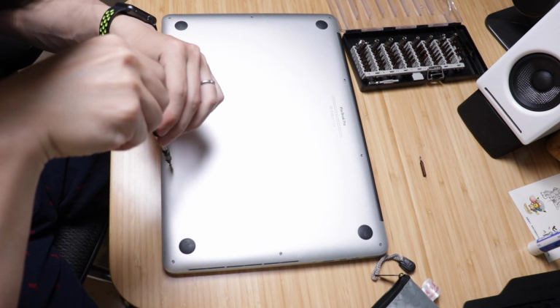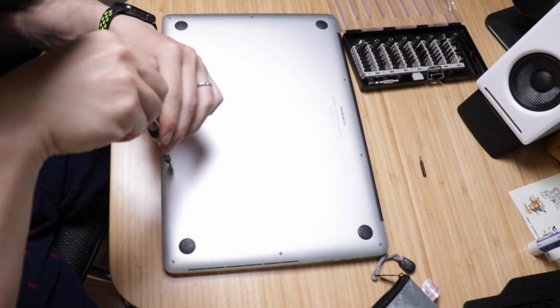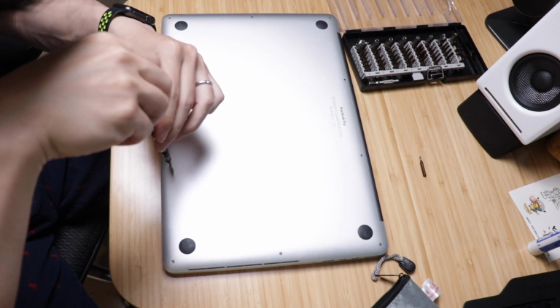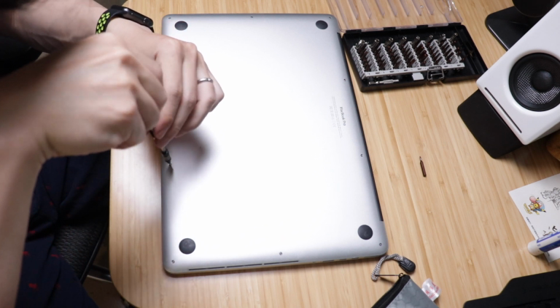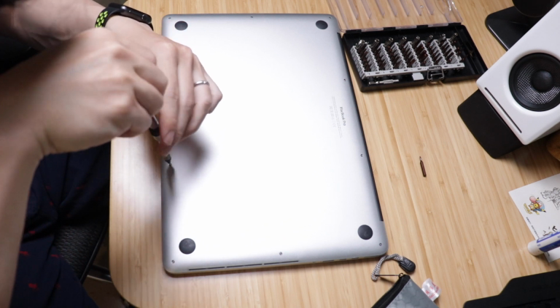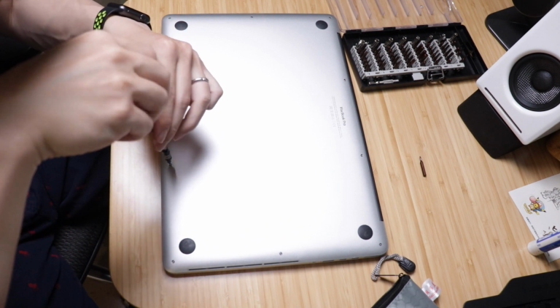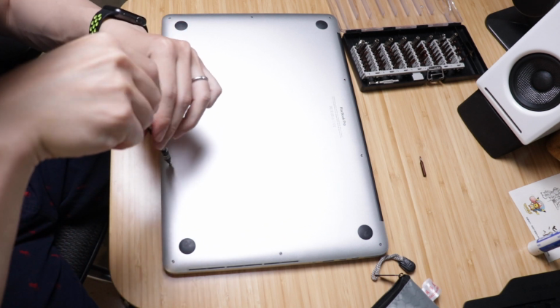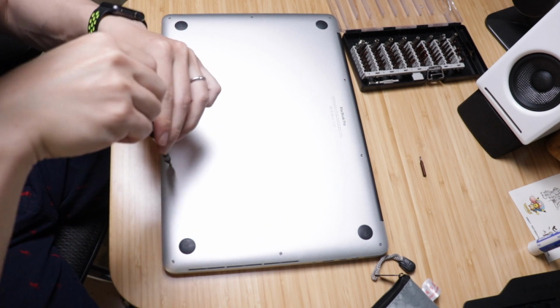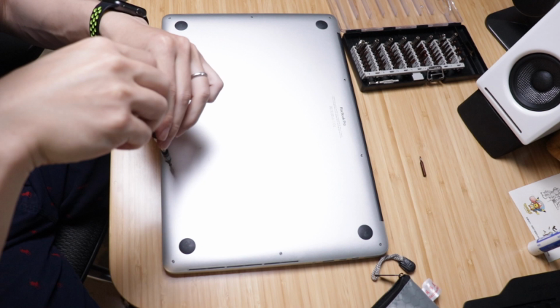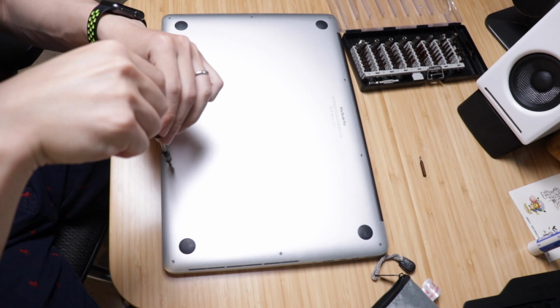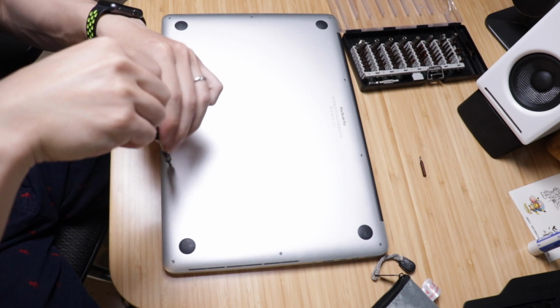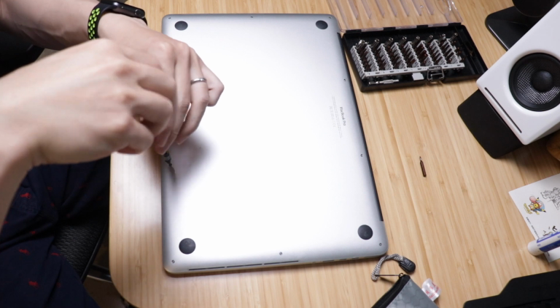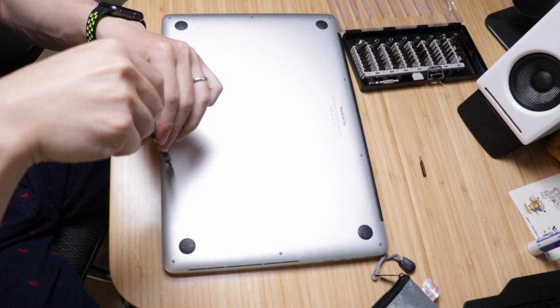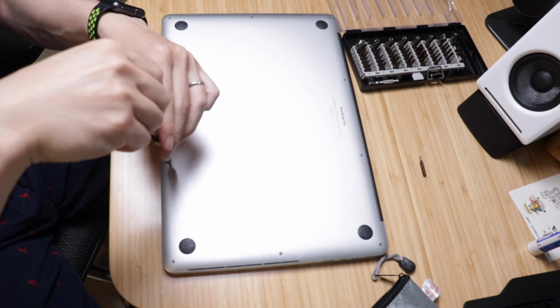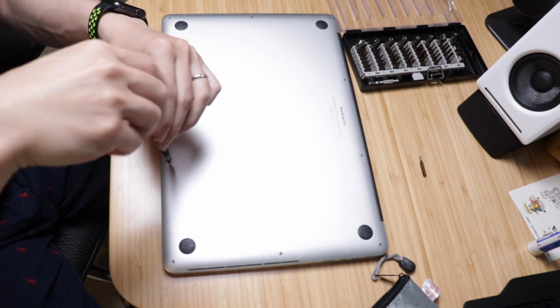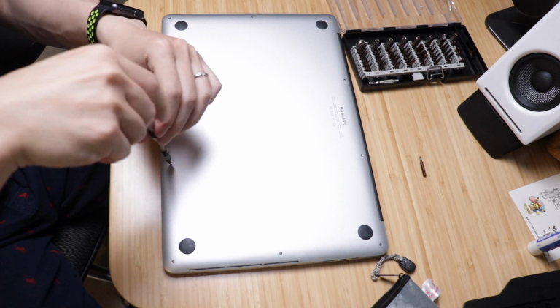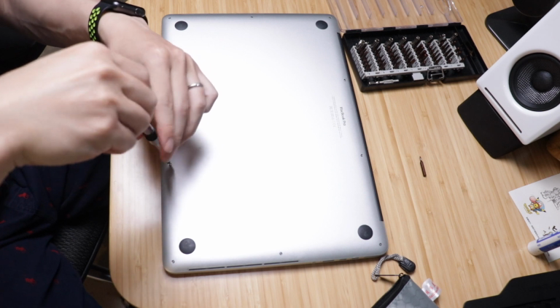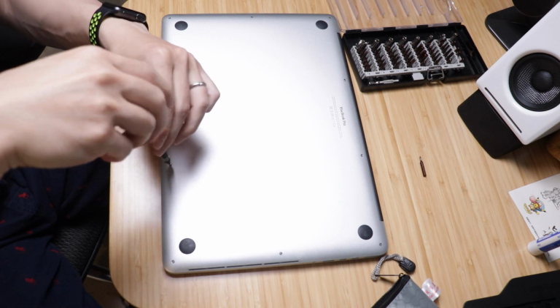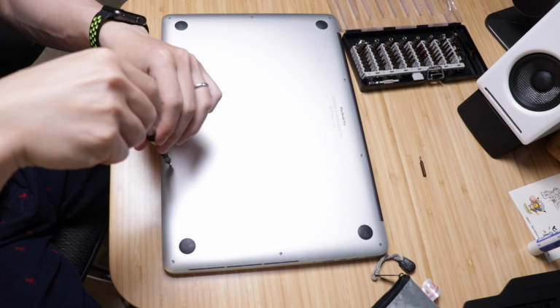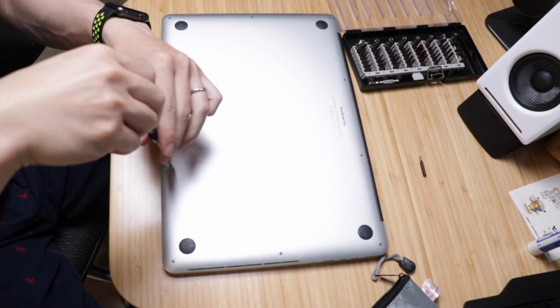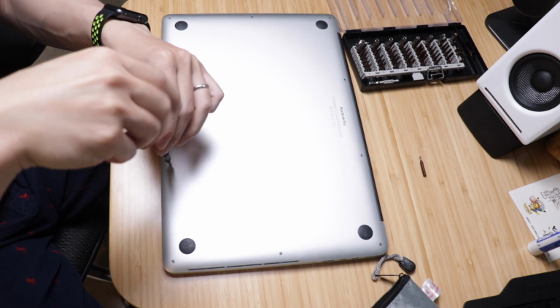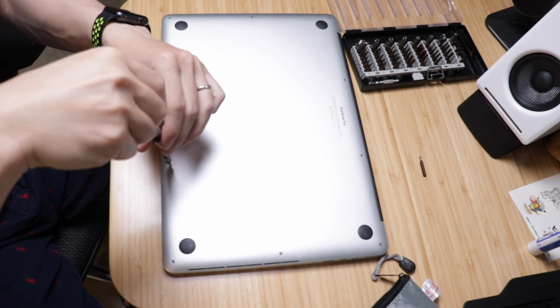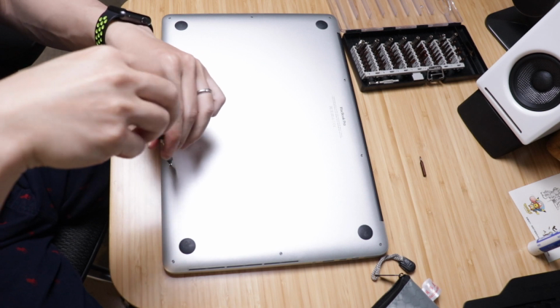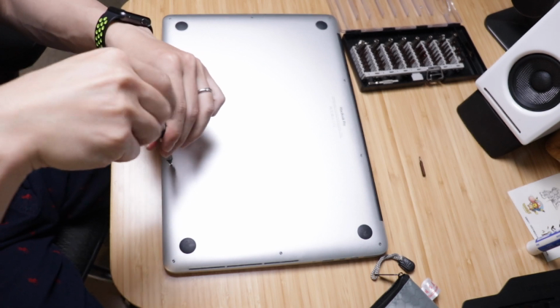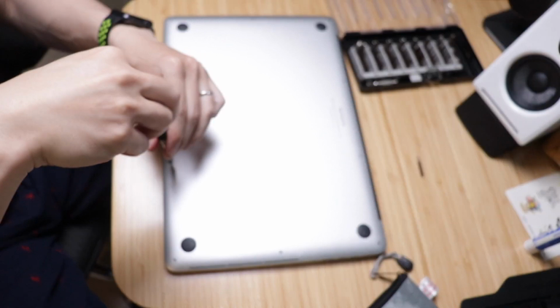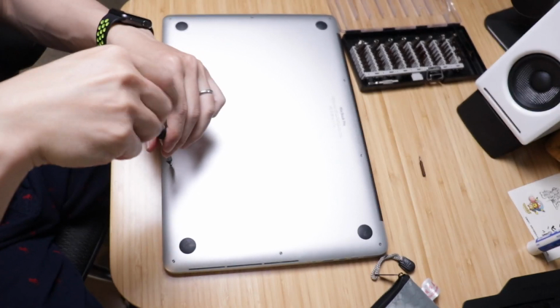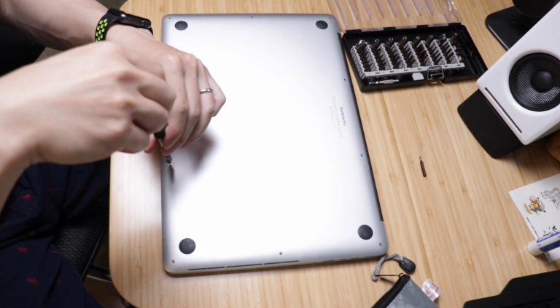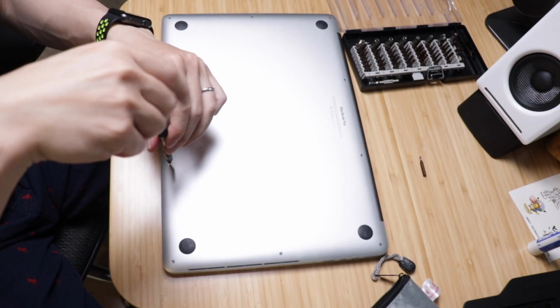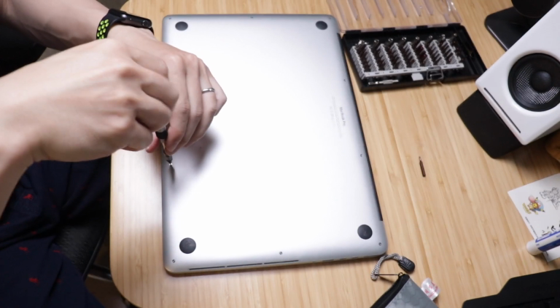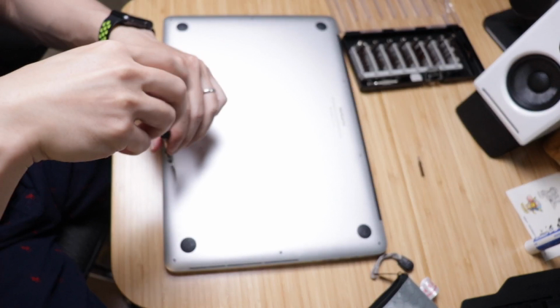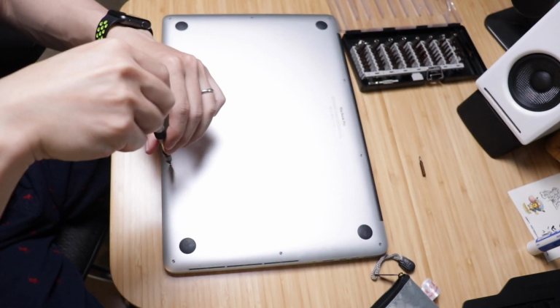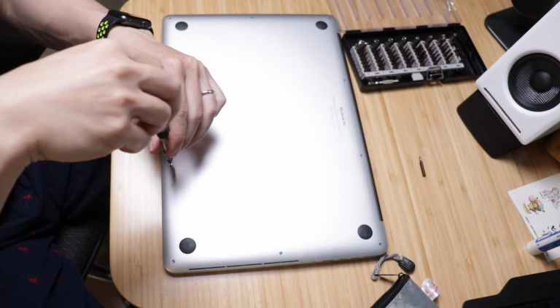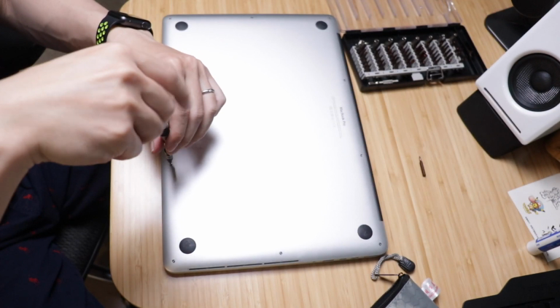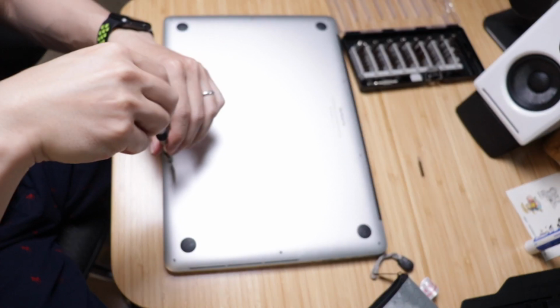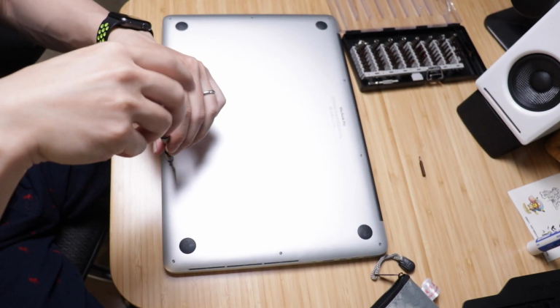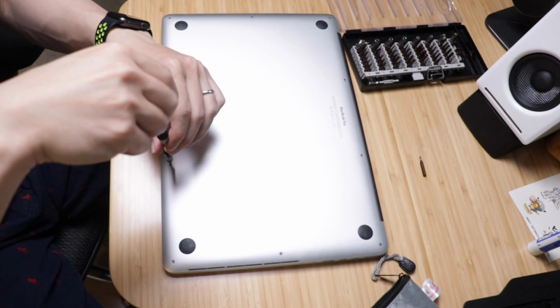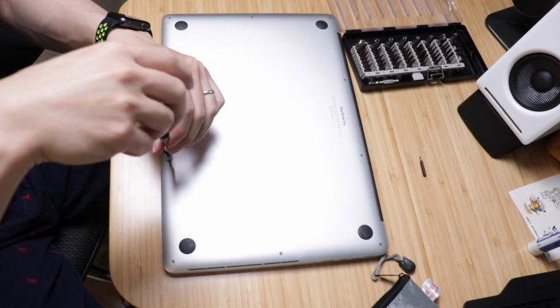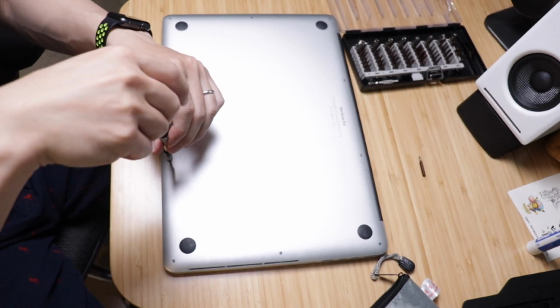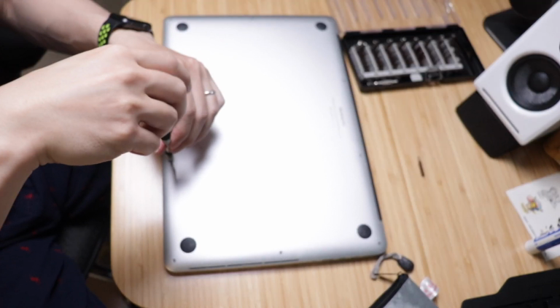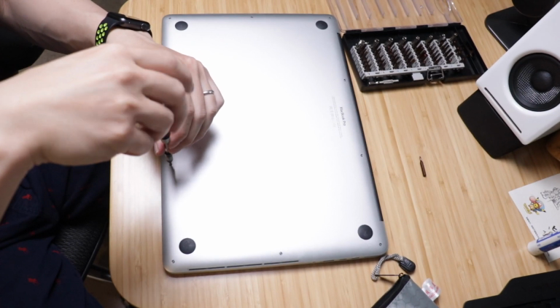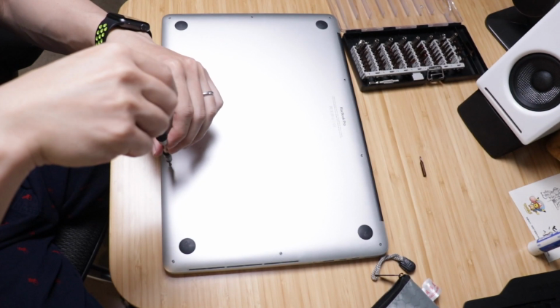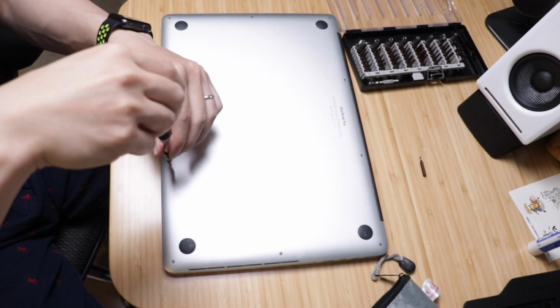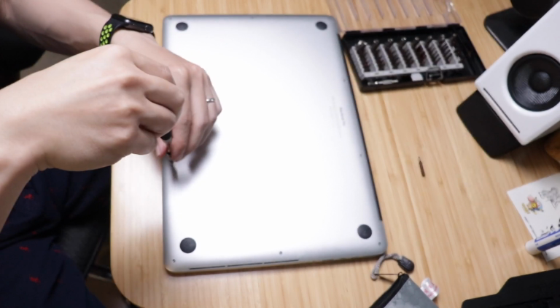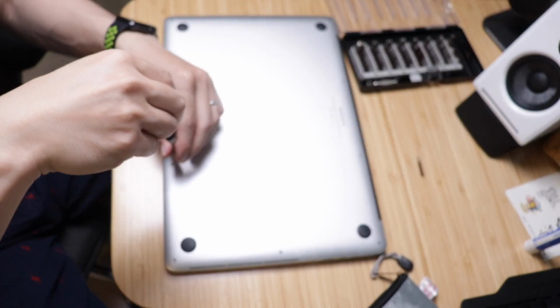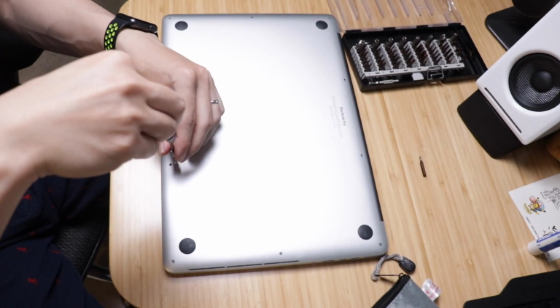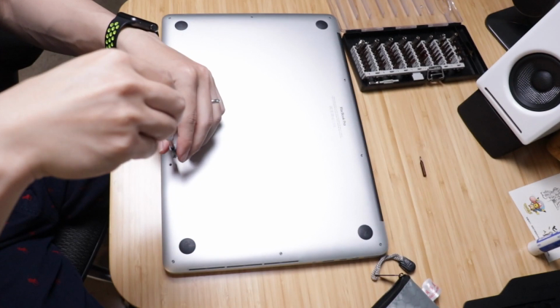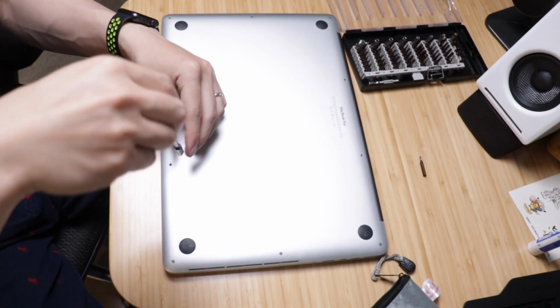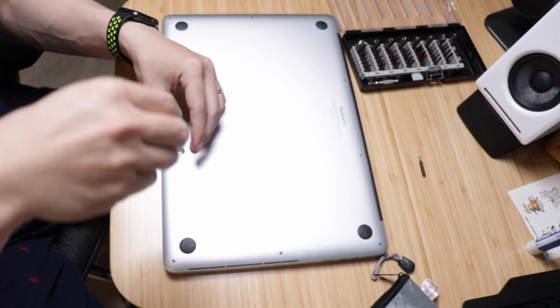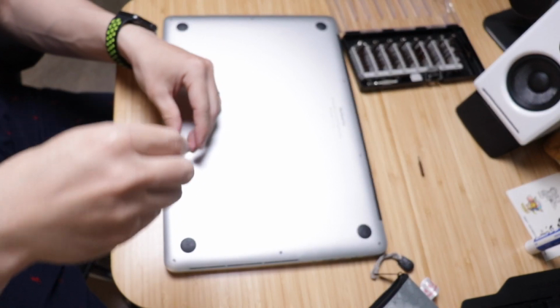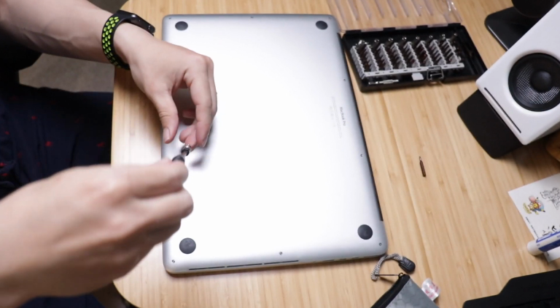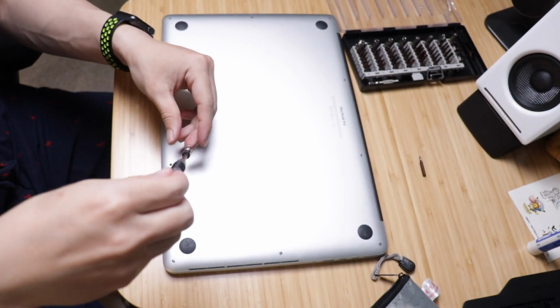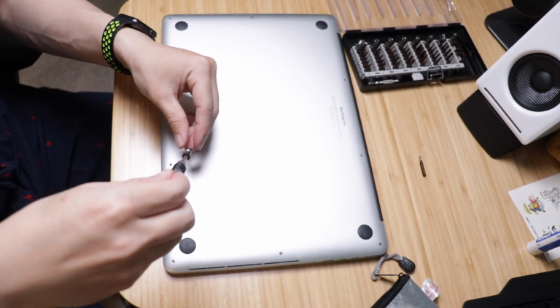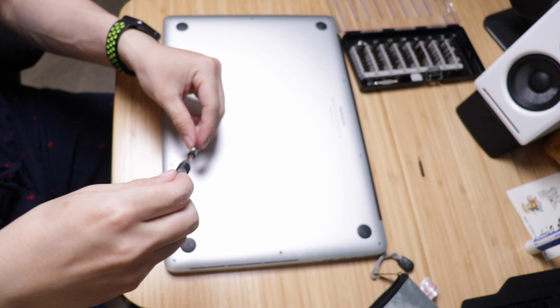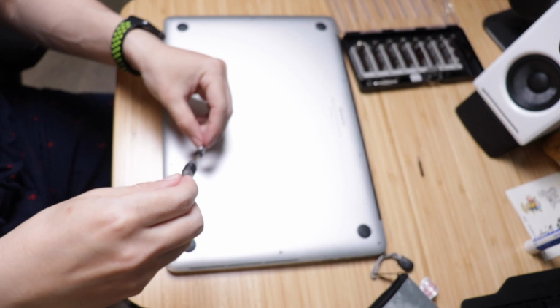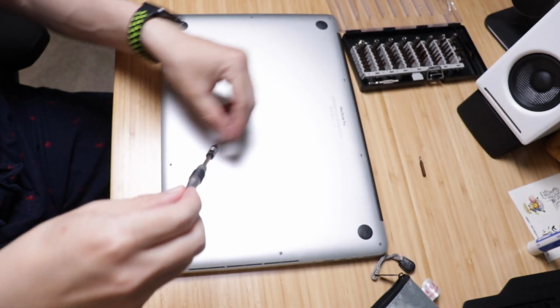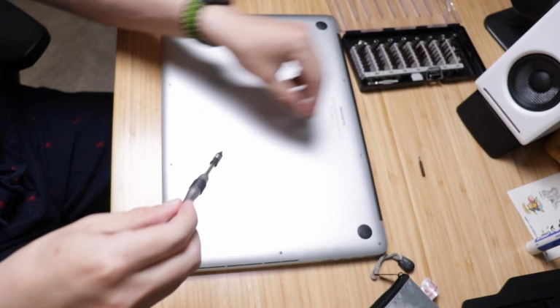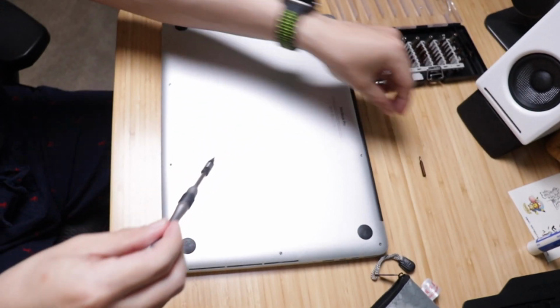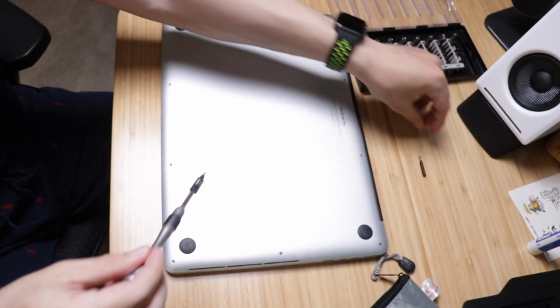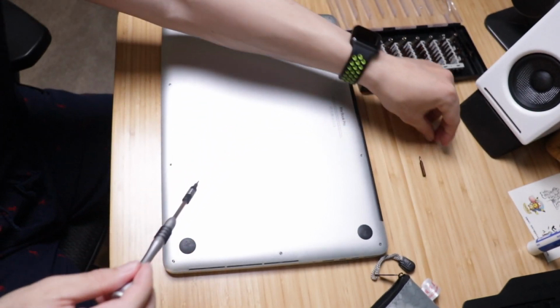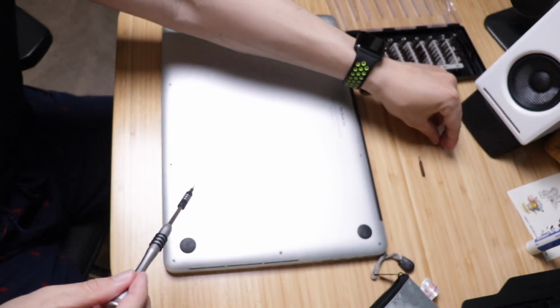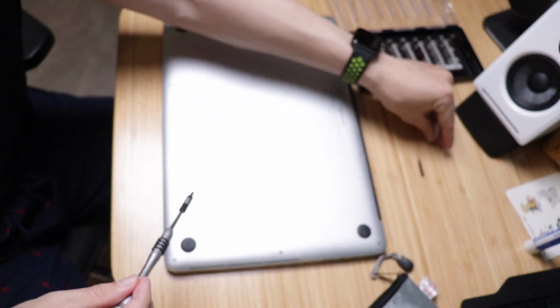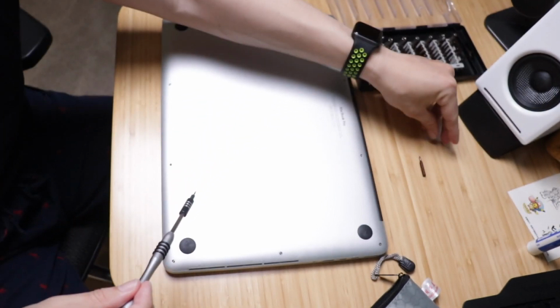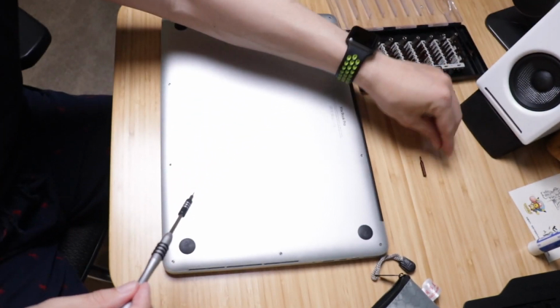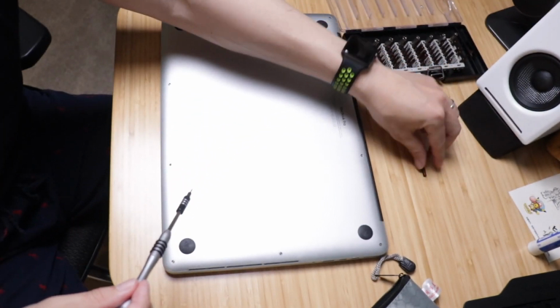The T3 screwdriver worked. Okay, get that out — there's one screw to get.